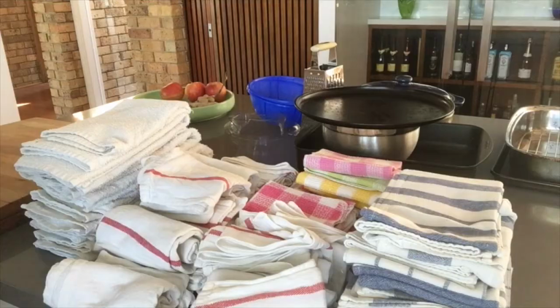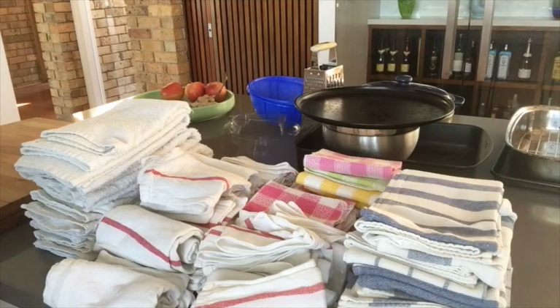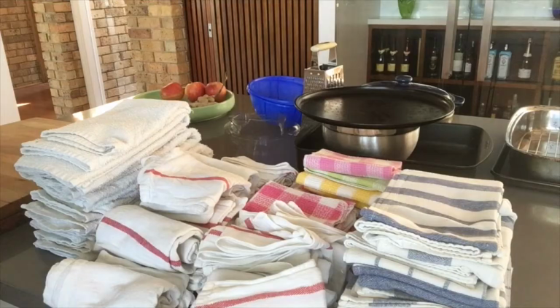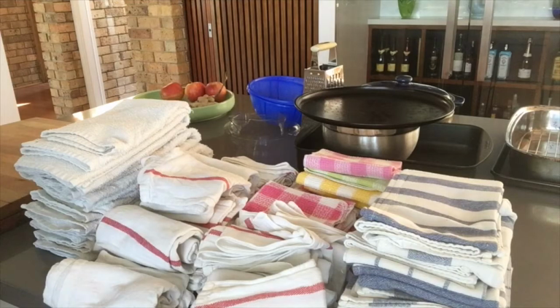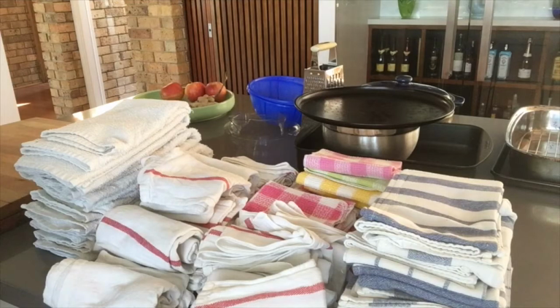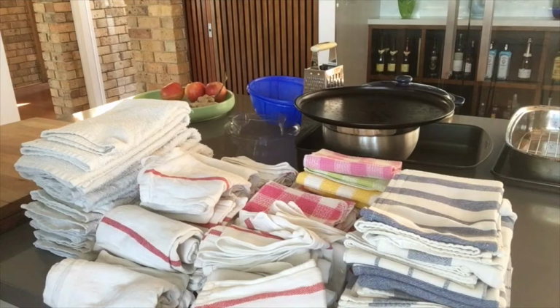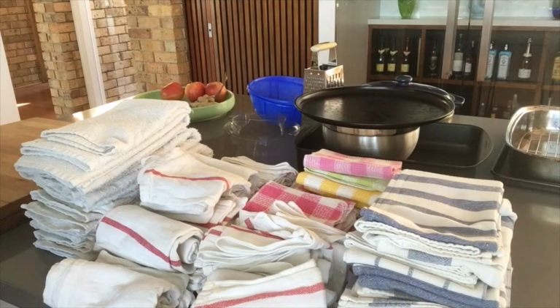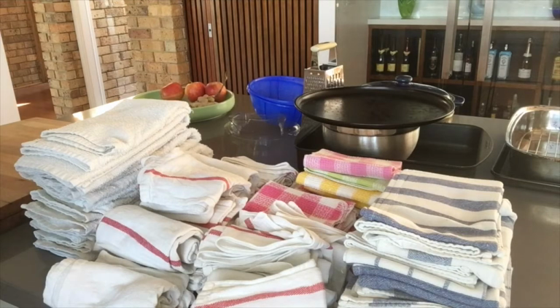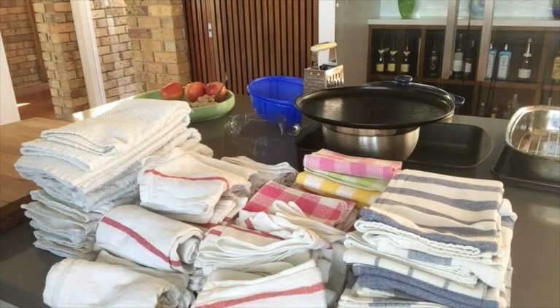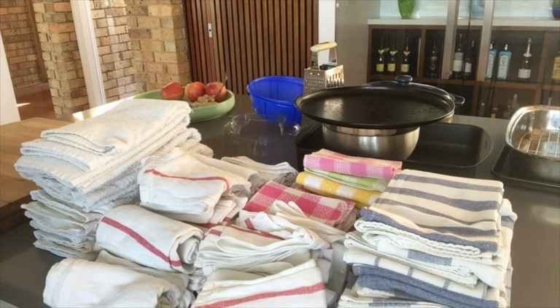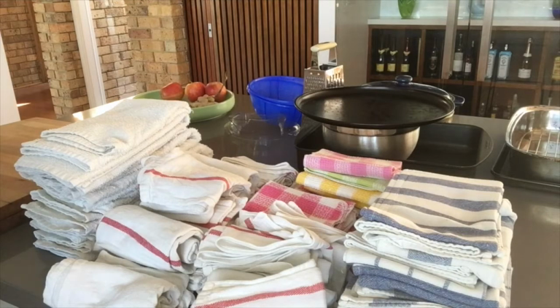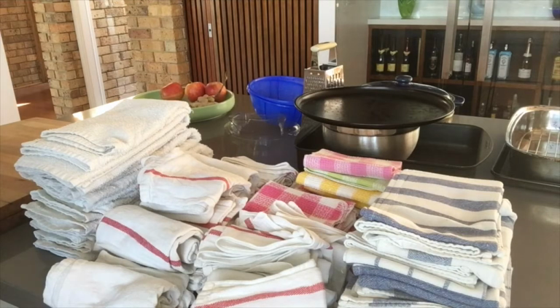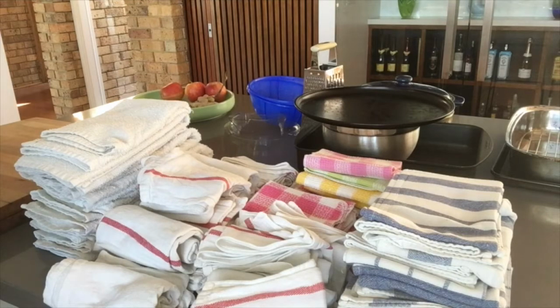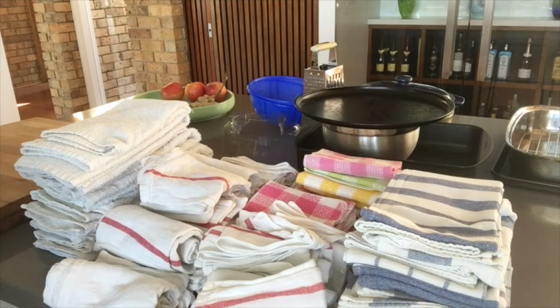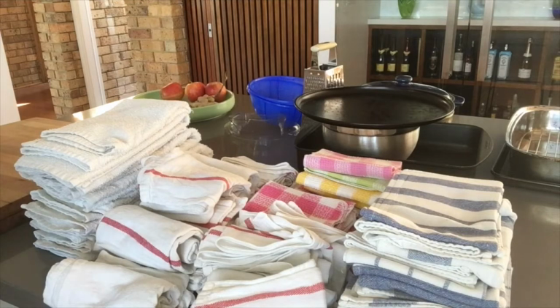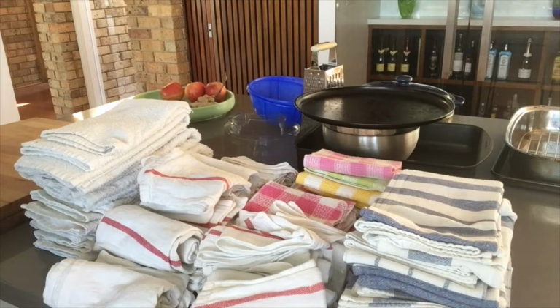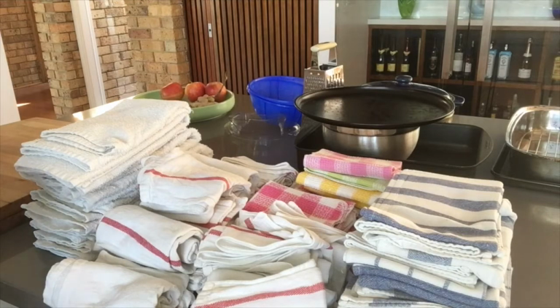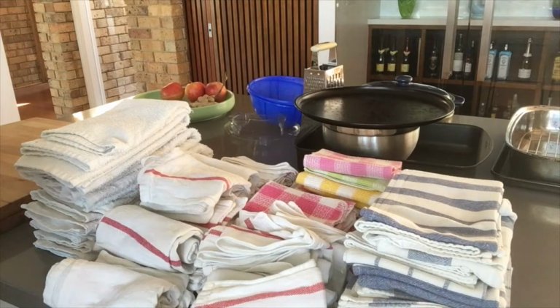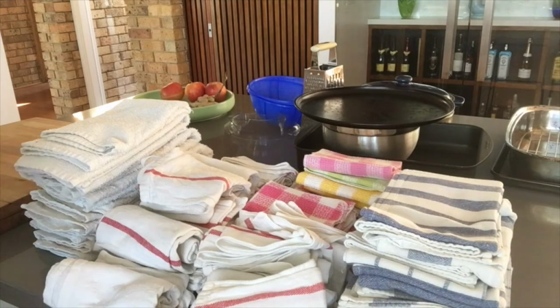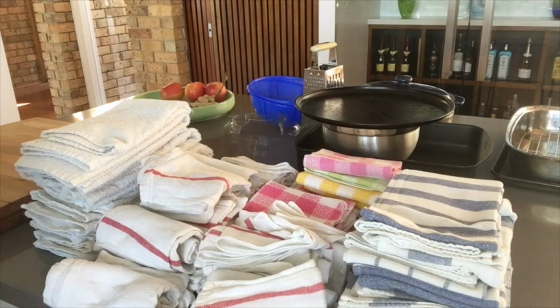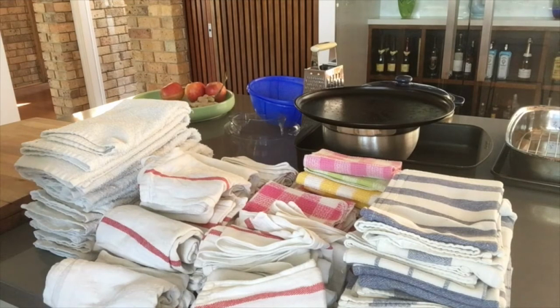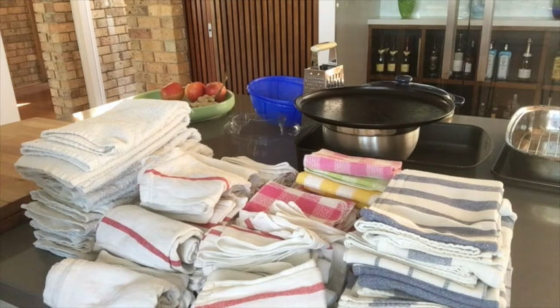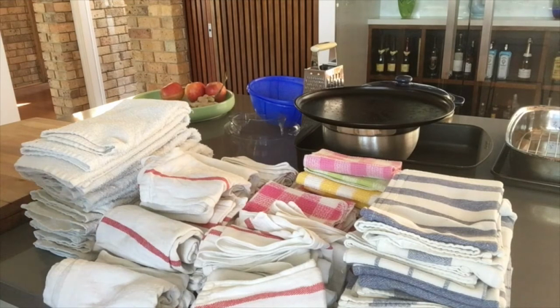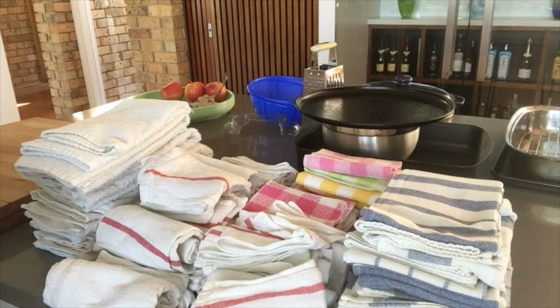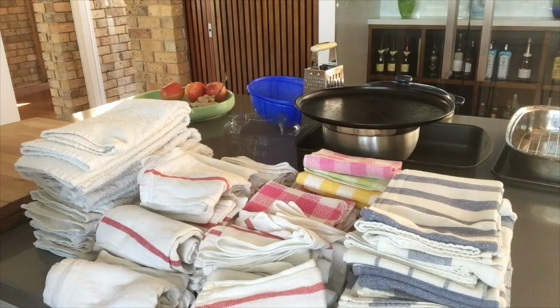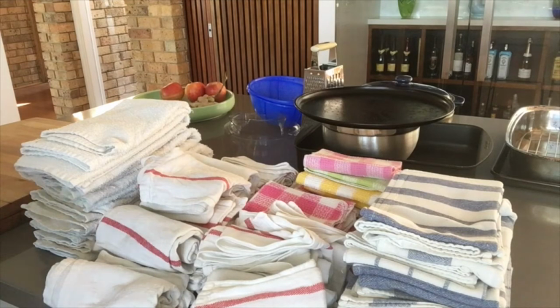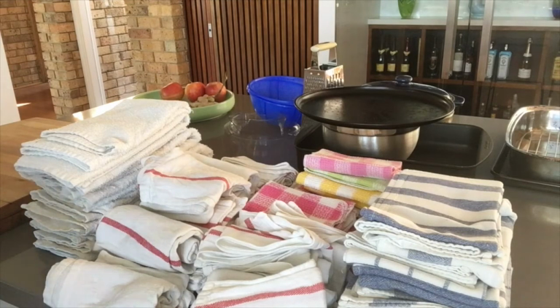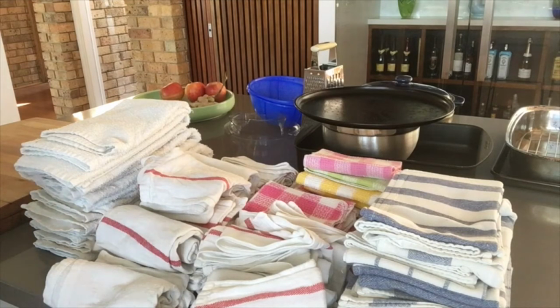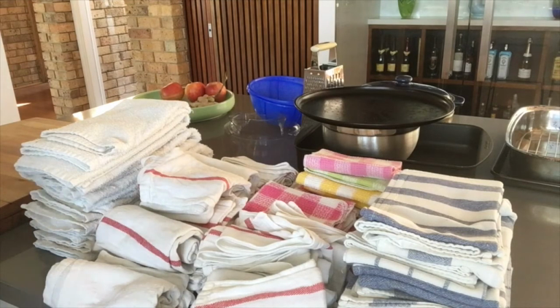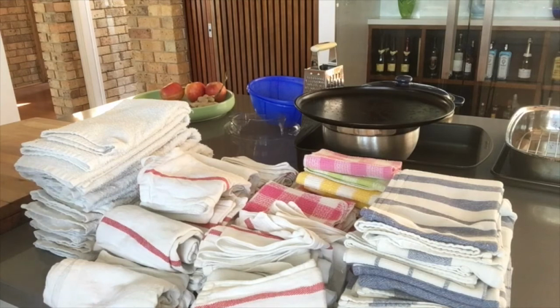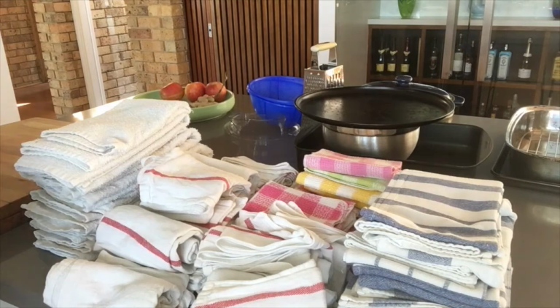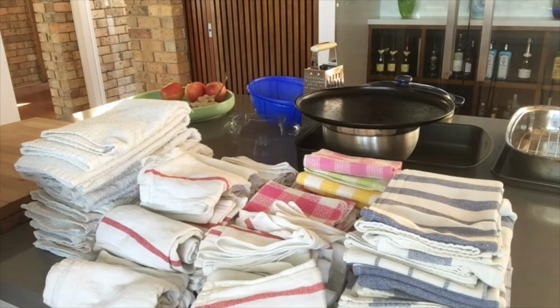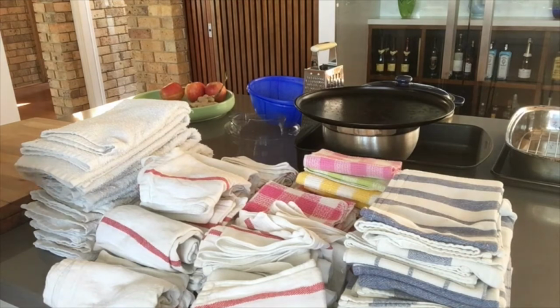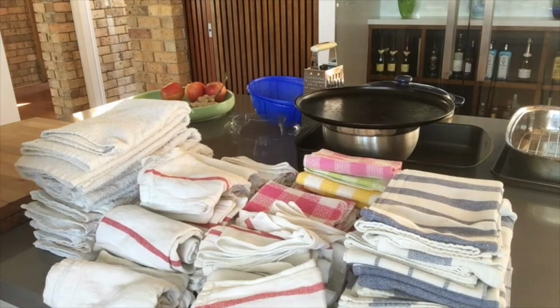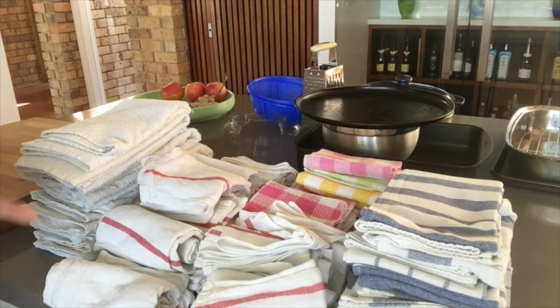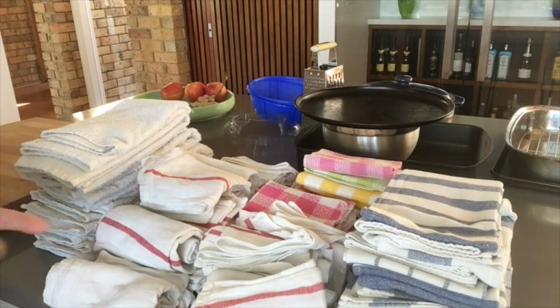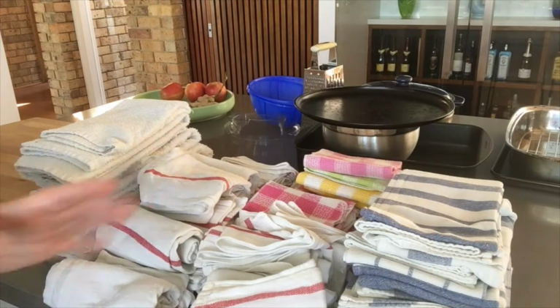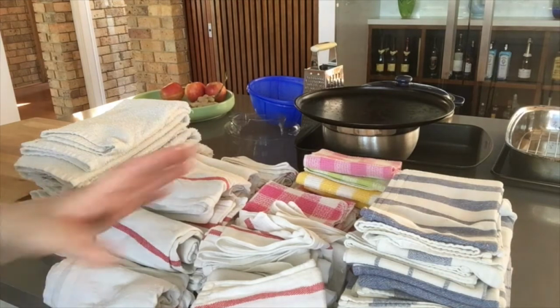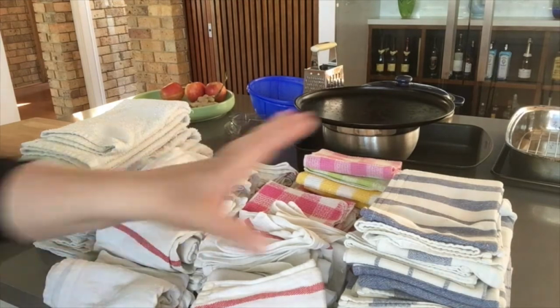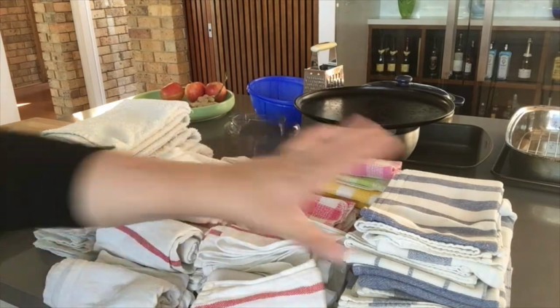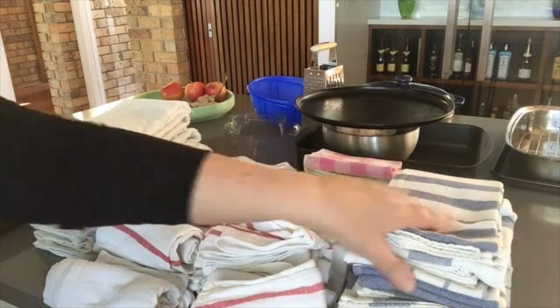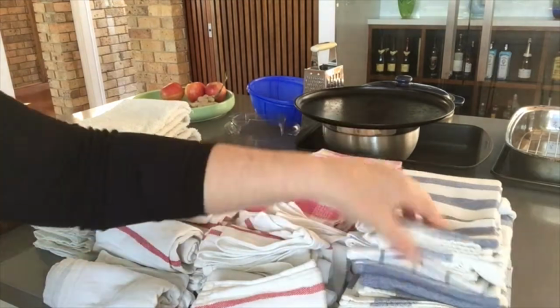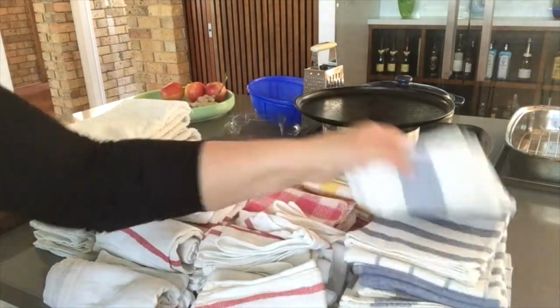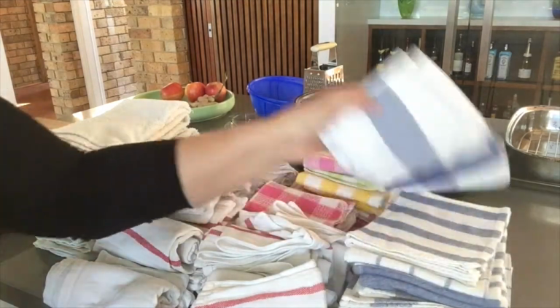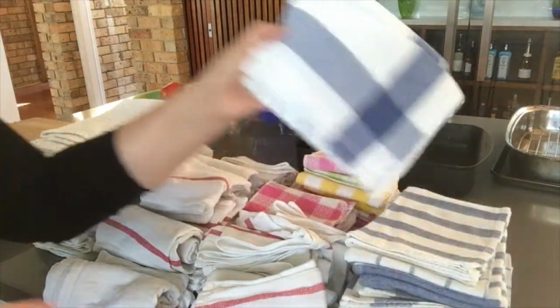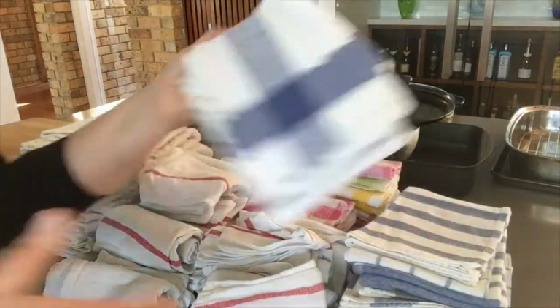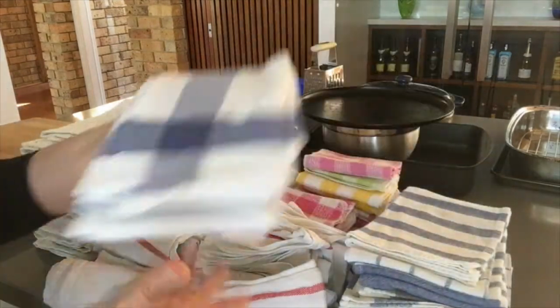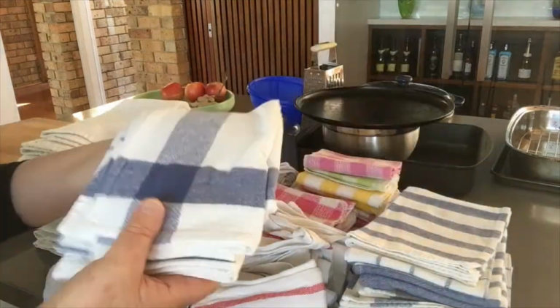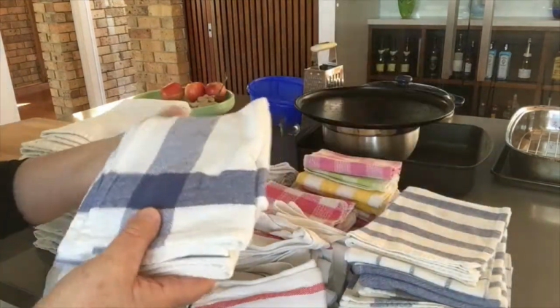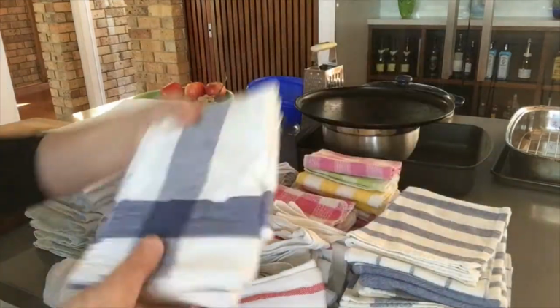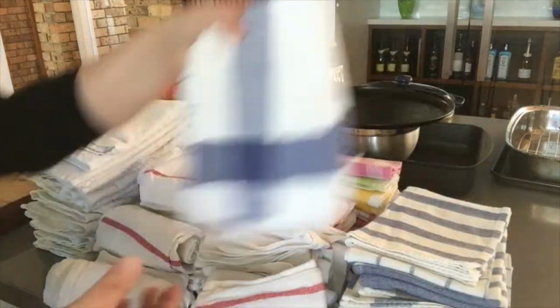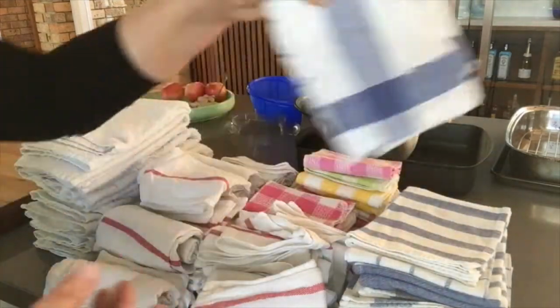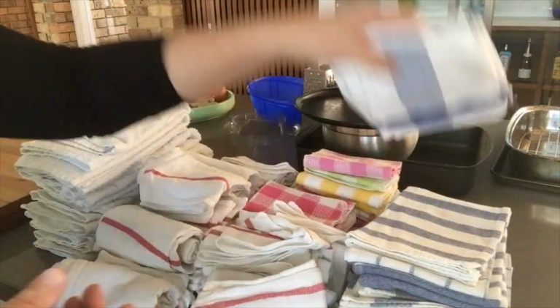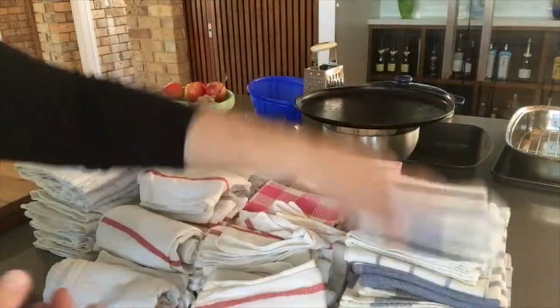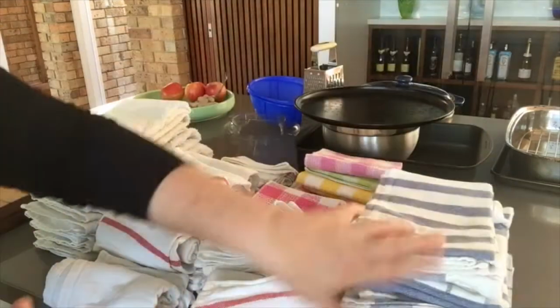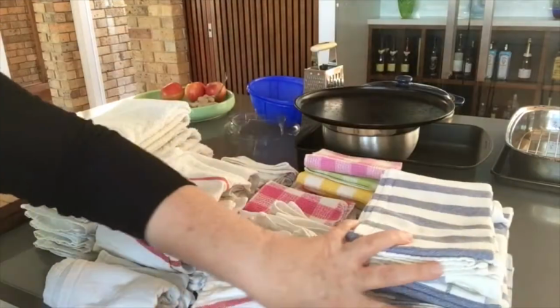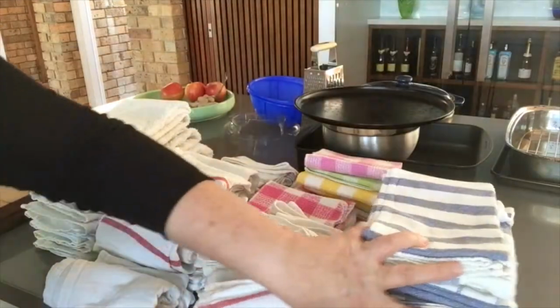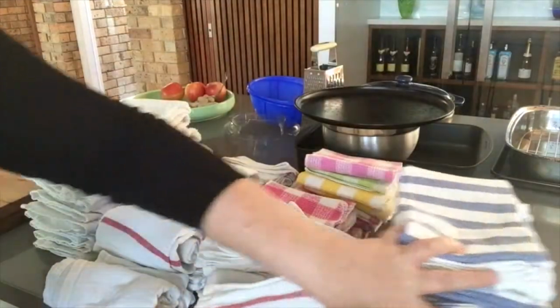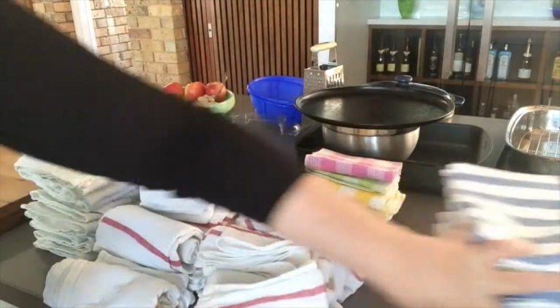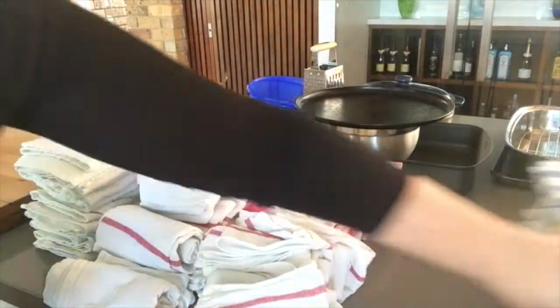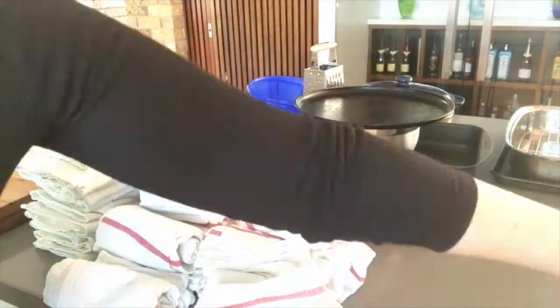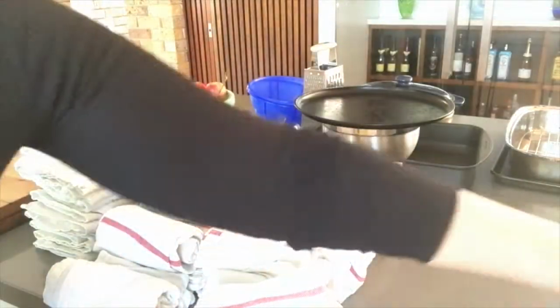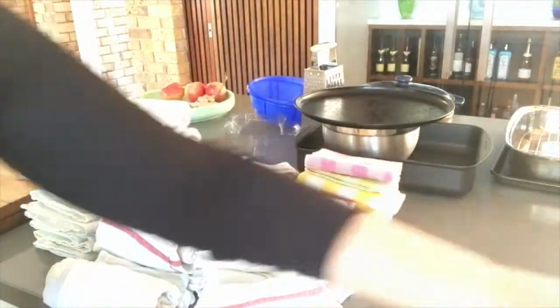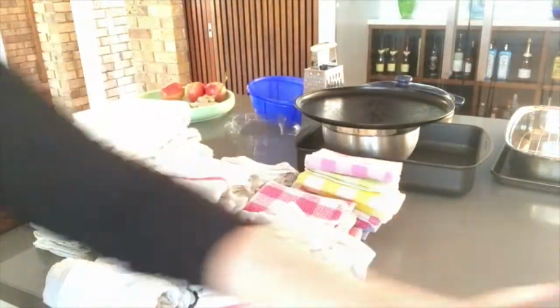This is the contents of my dish towel drawer. Straight up, I'm going to say I don't use these anymore — they can go.